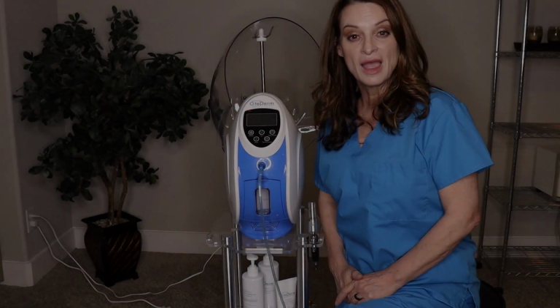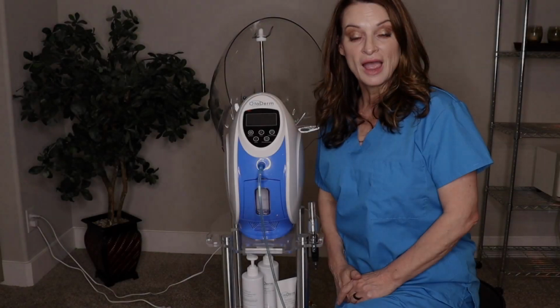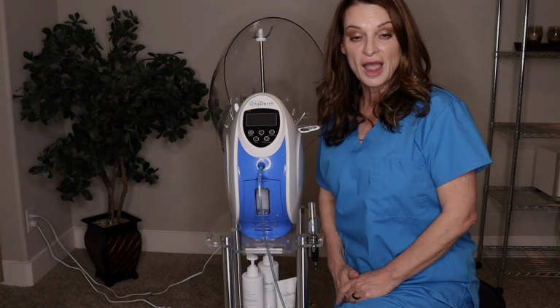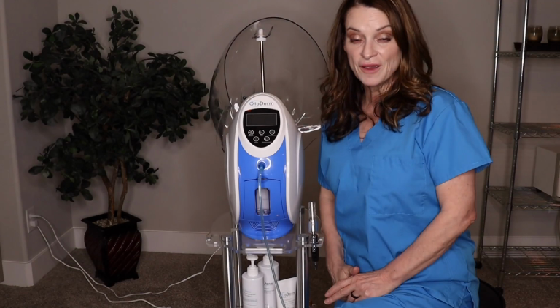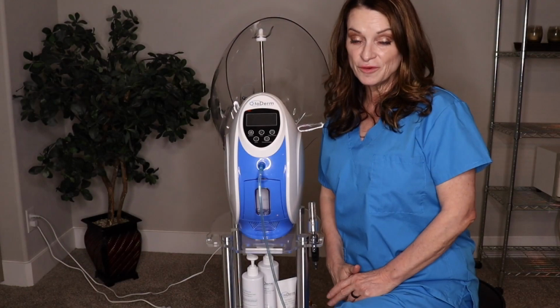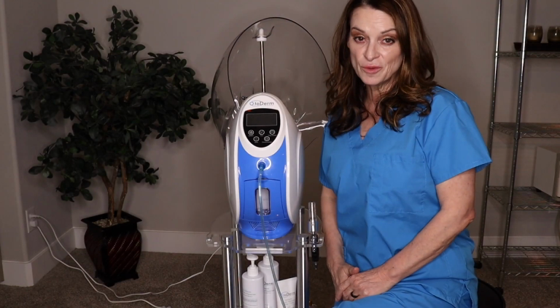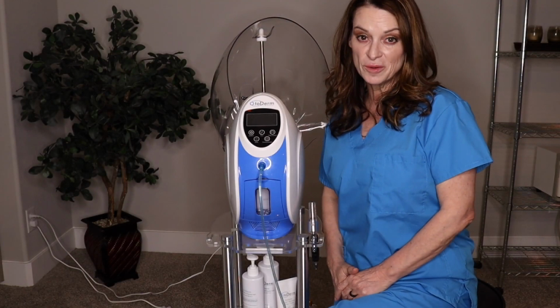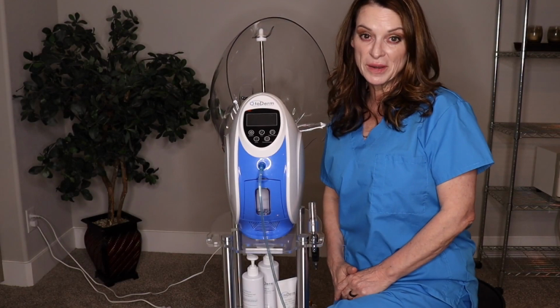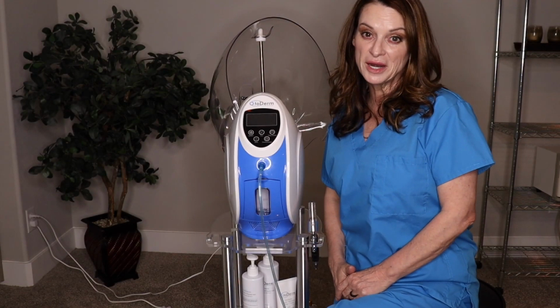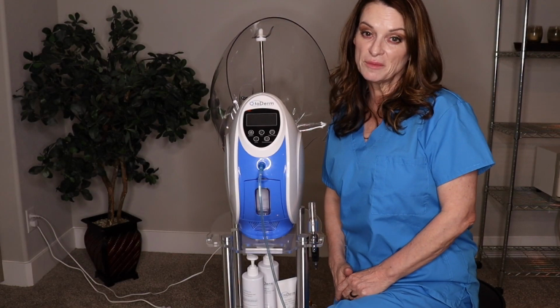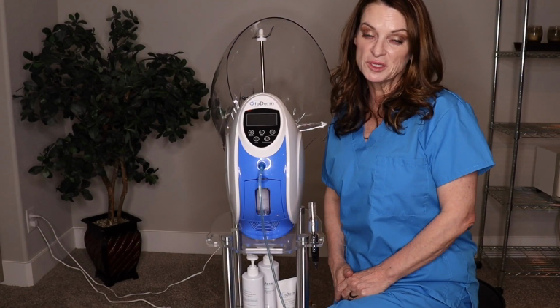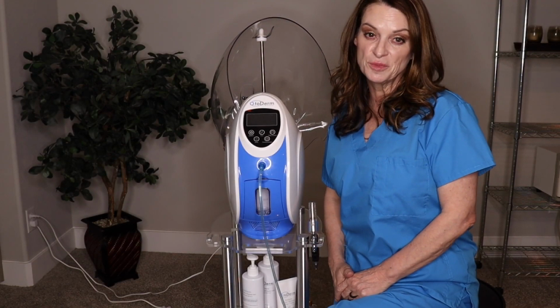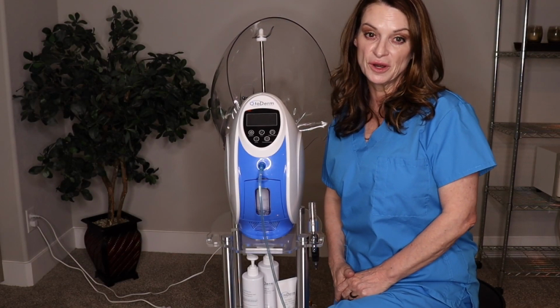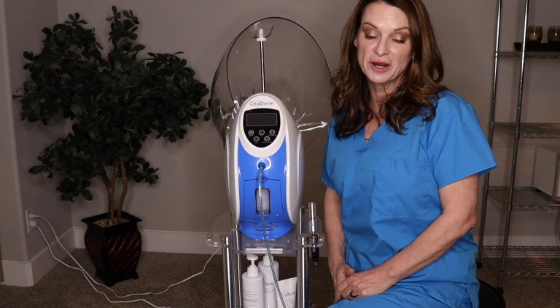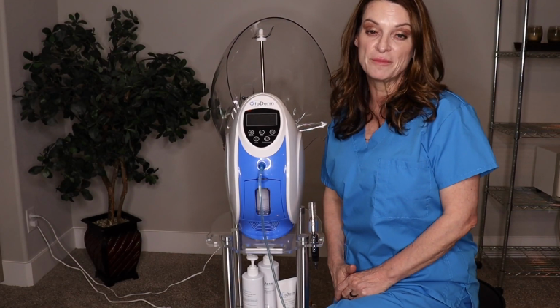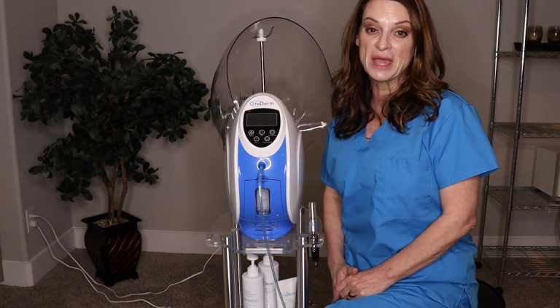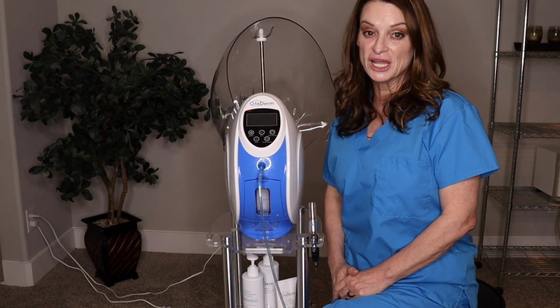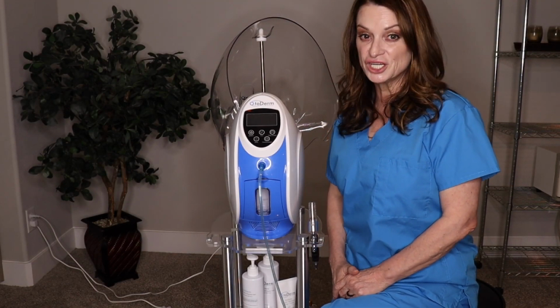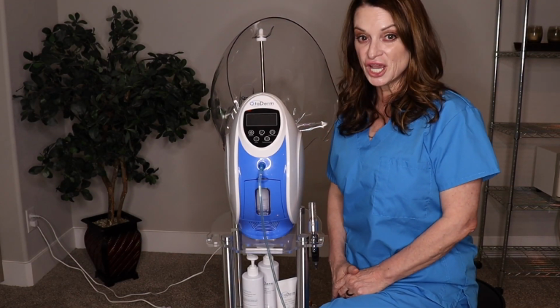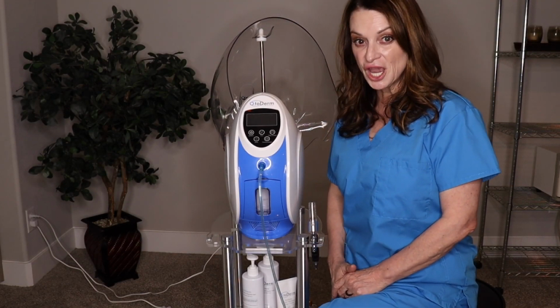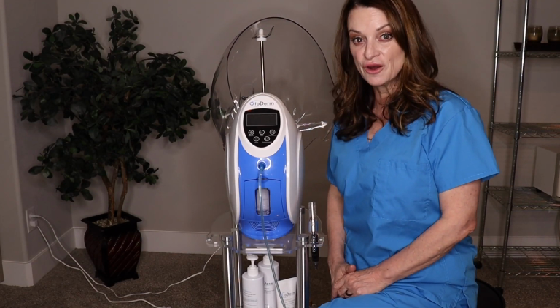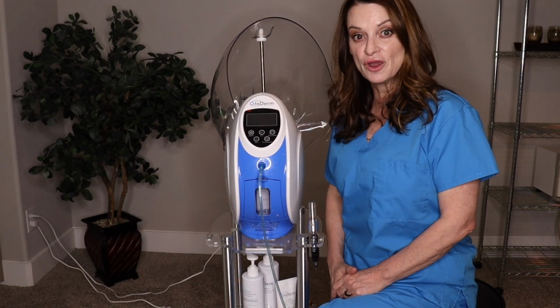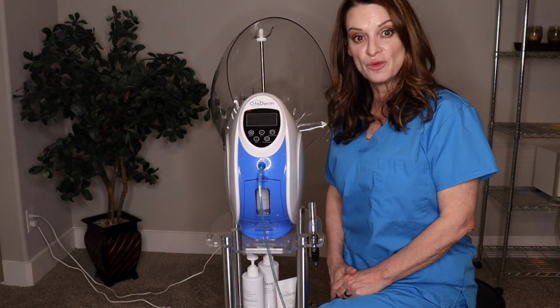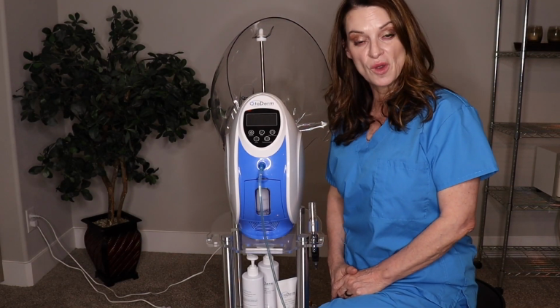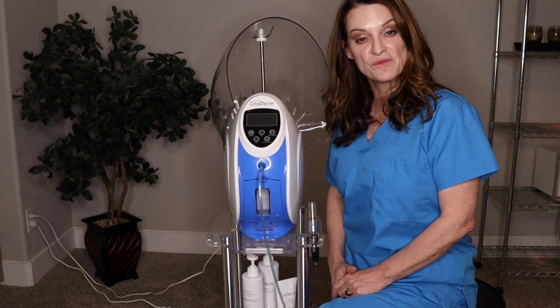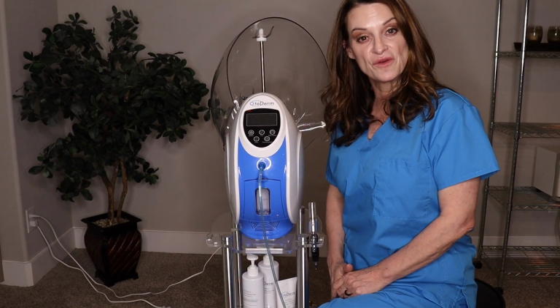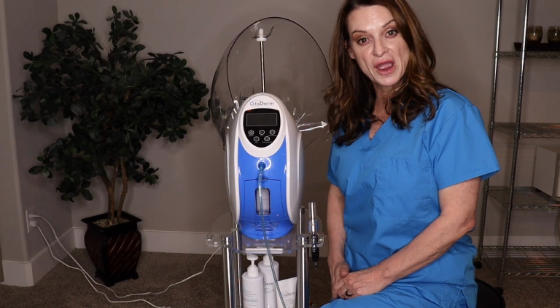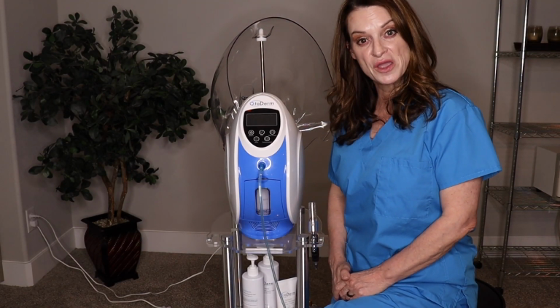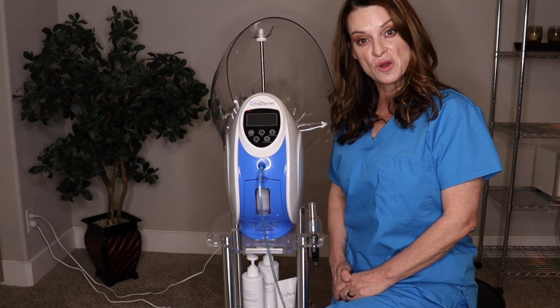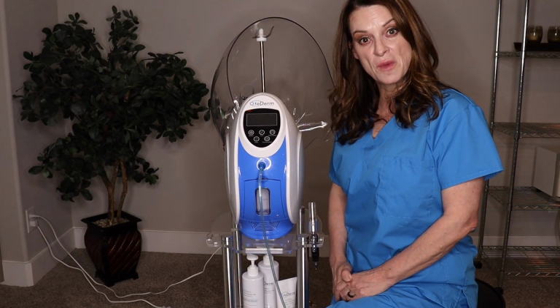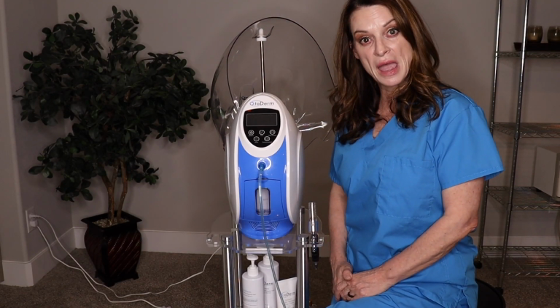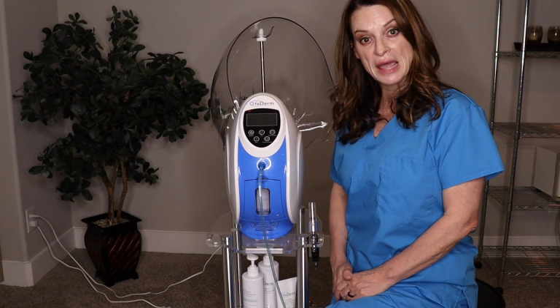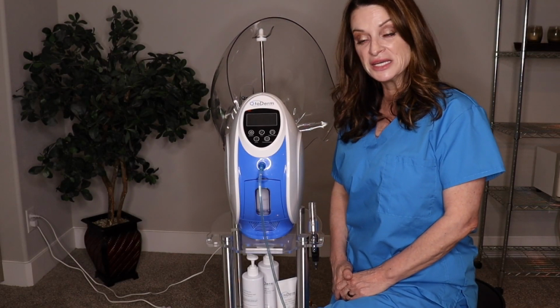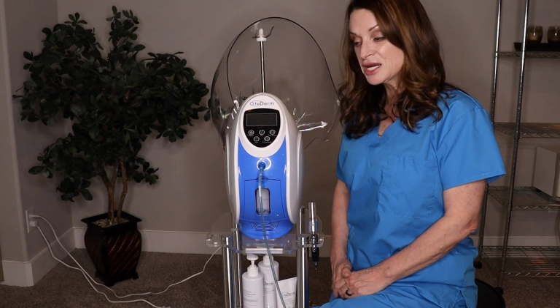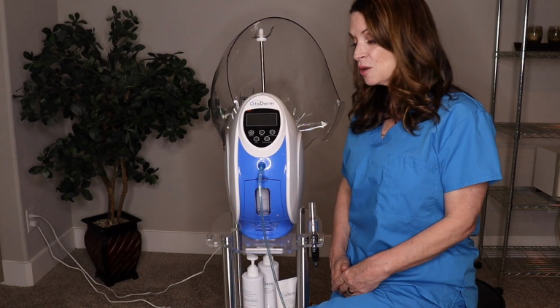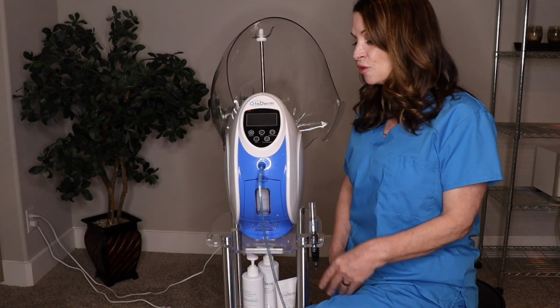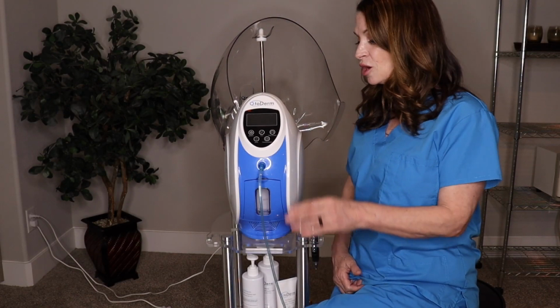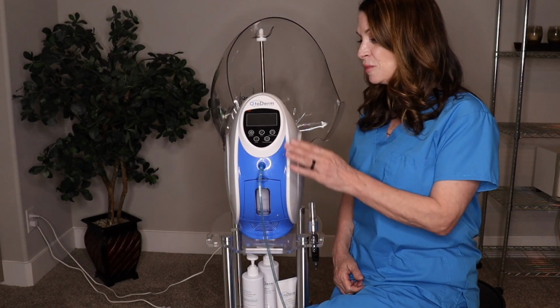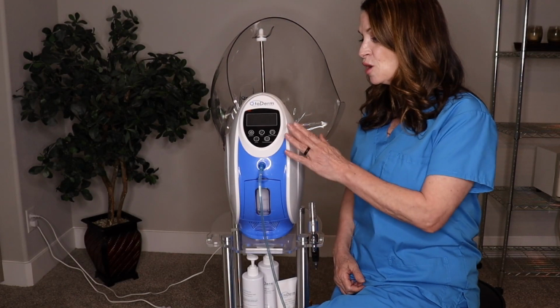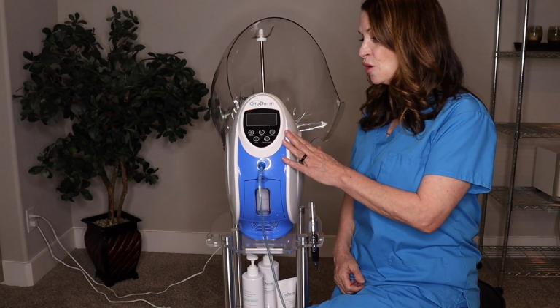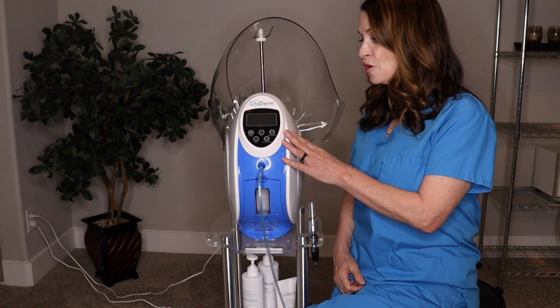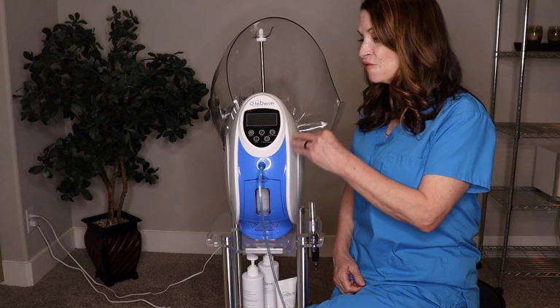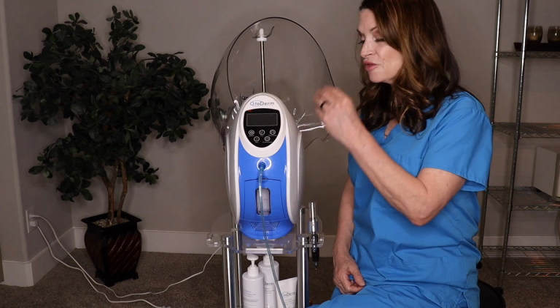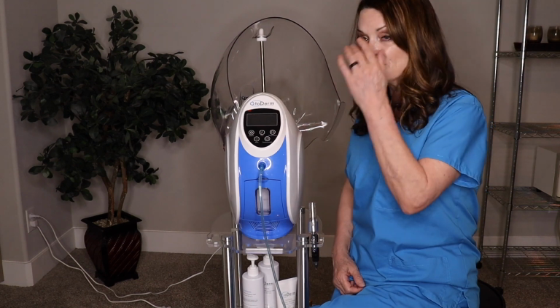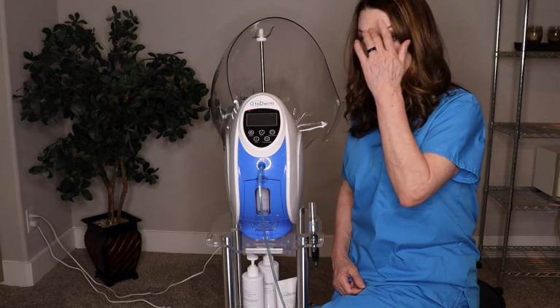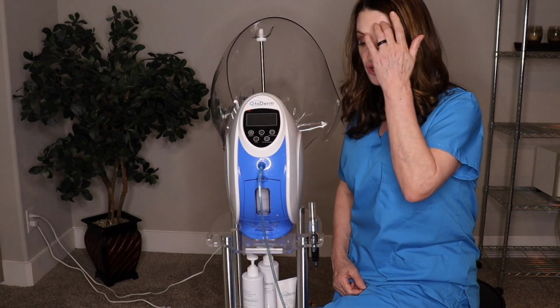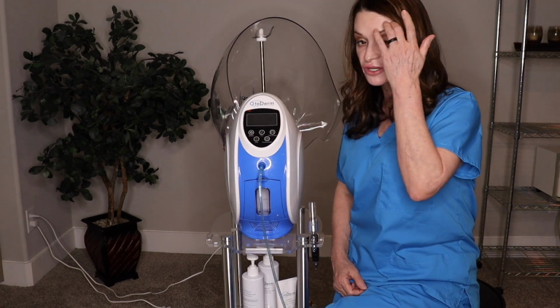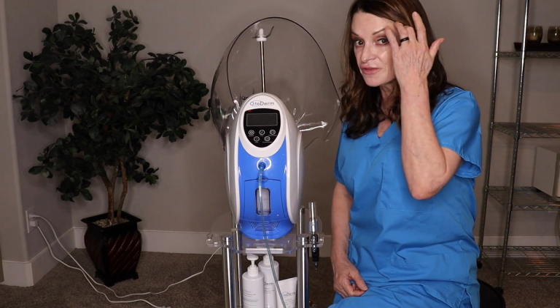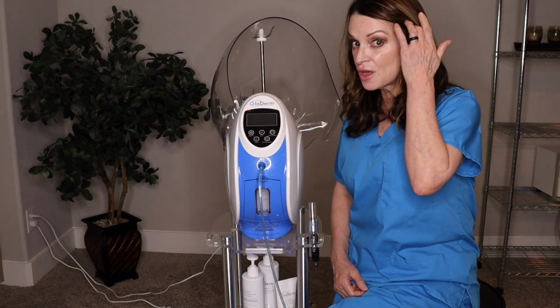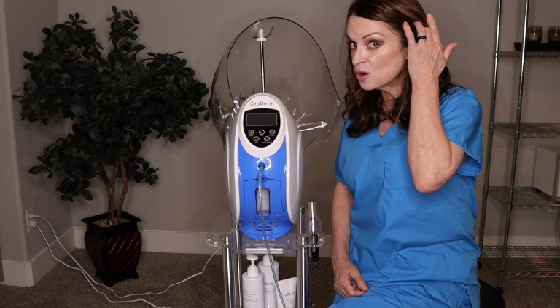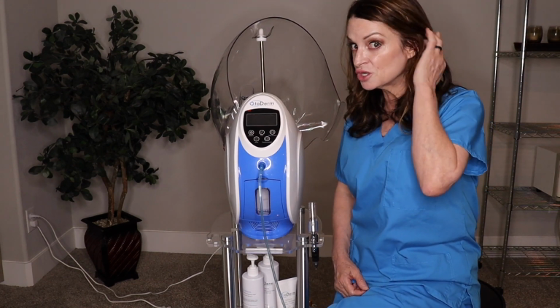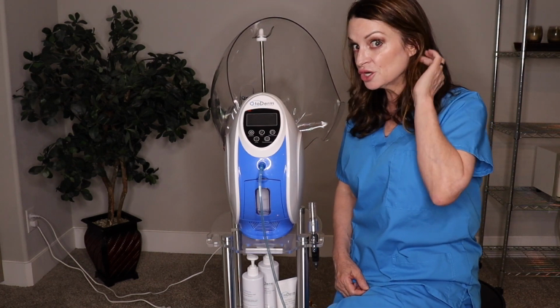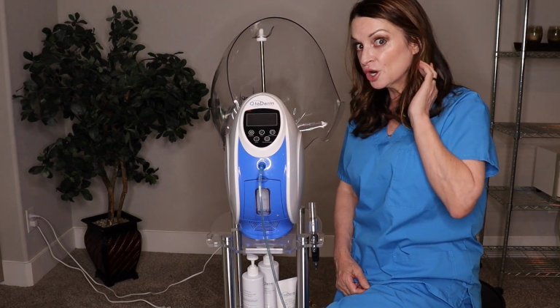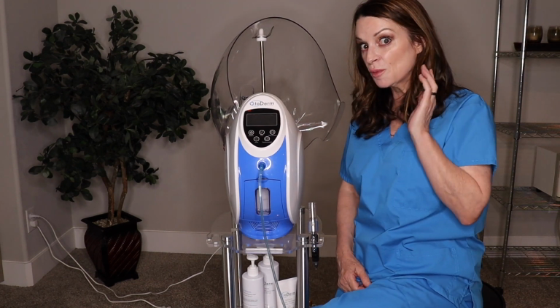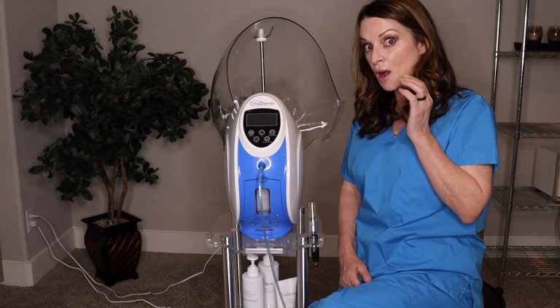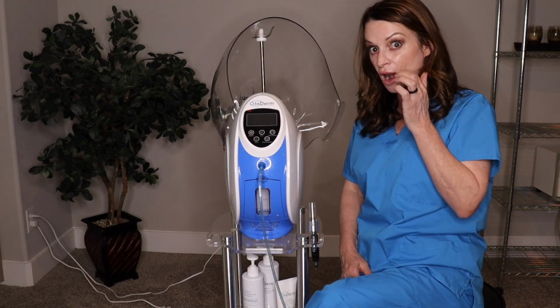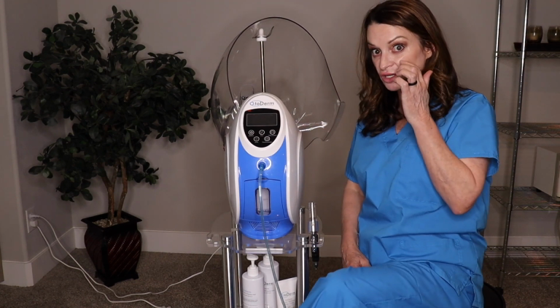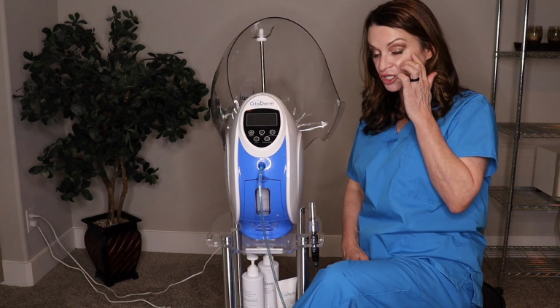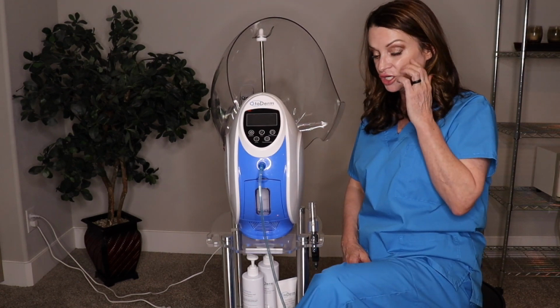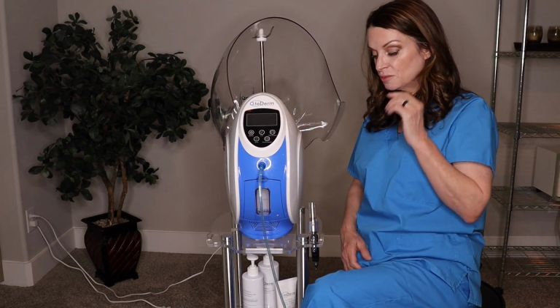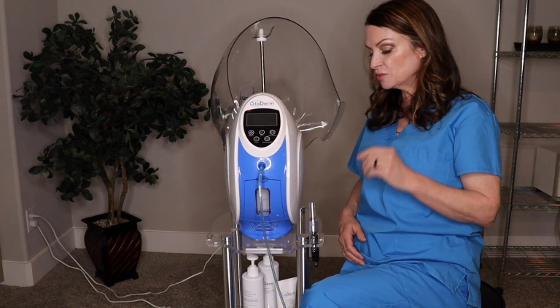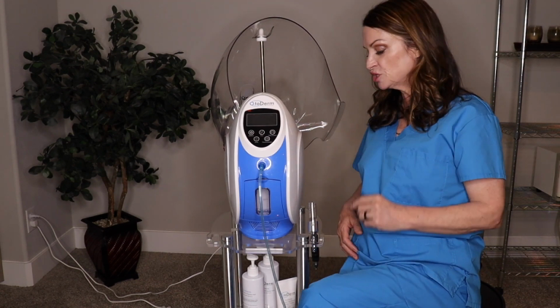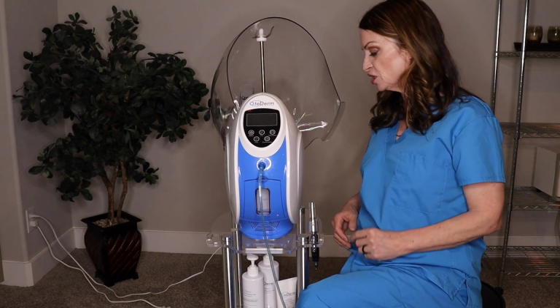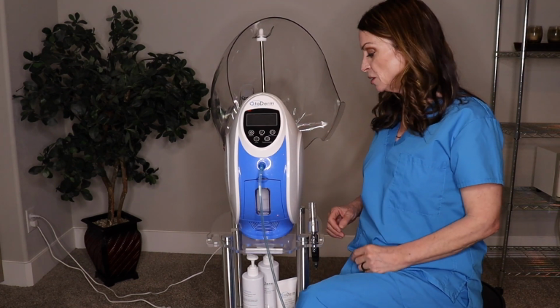Hi everyone, my name is Brennan. I'm the educator and rep for AOMED. Today we're going to be going over the features of the Otoderm oxygen machine.